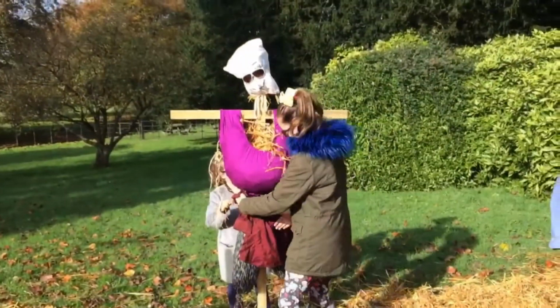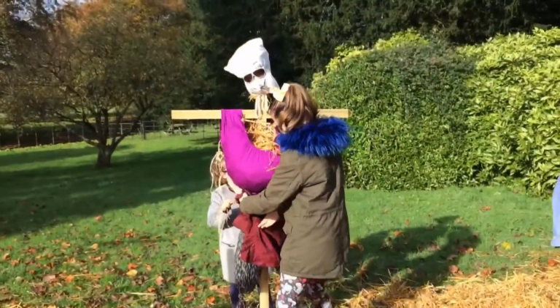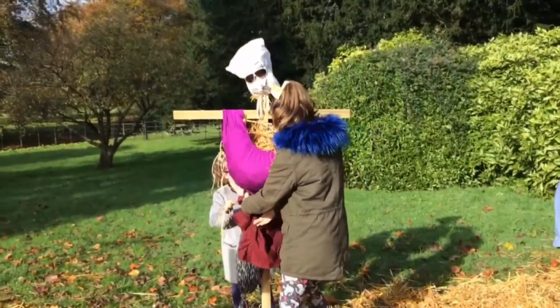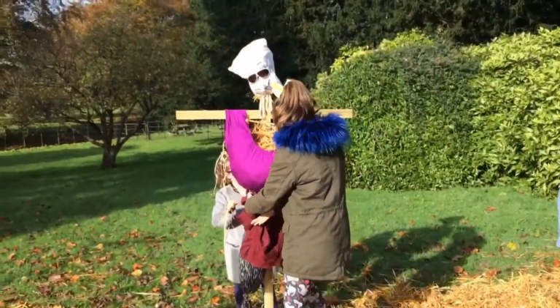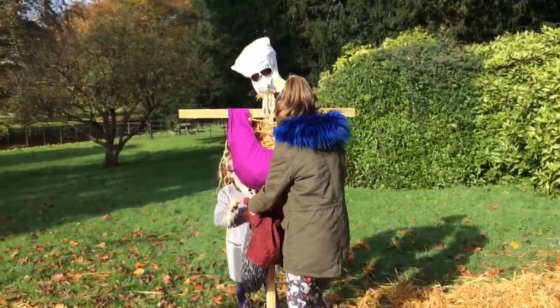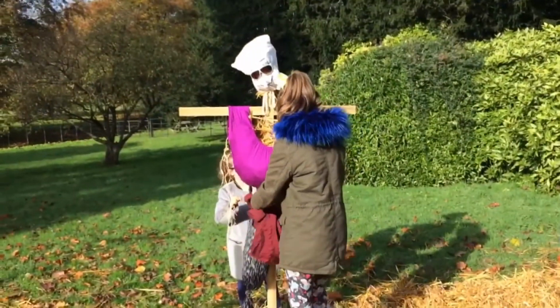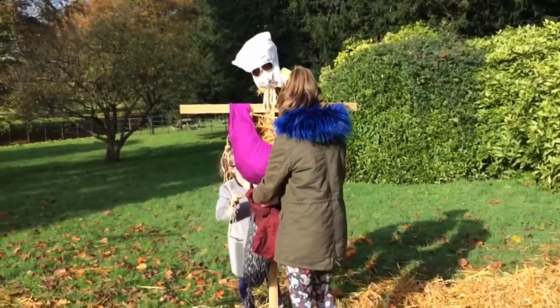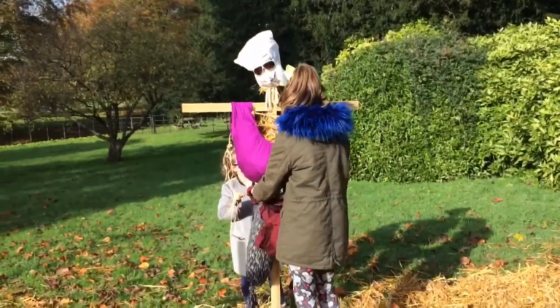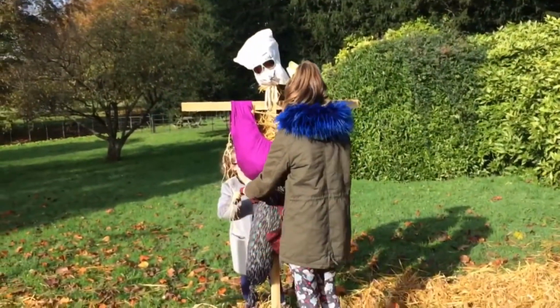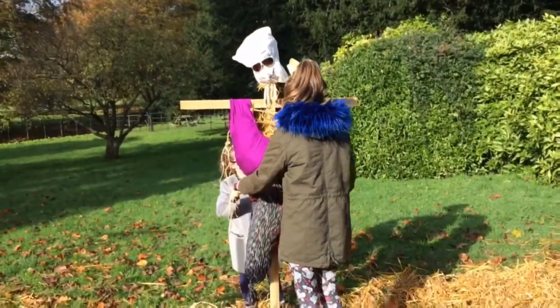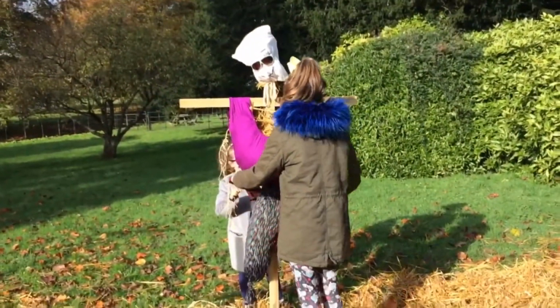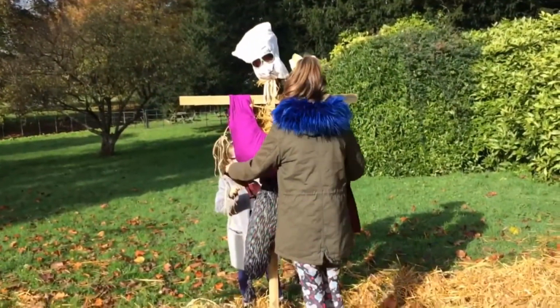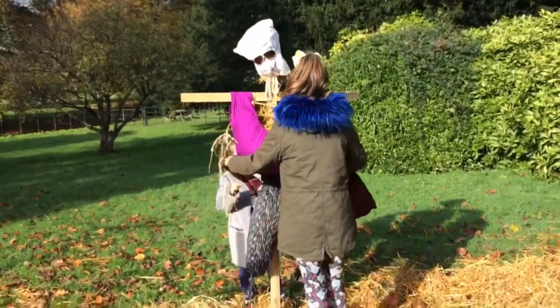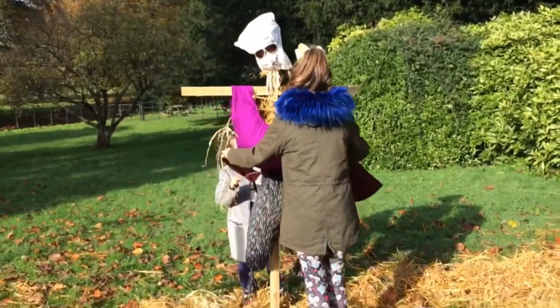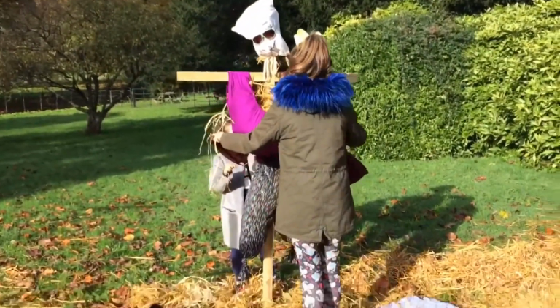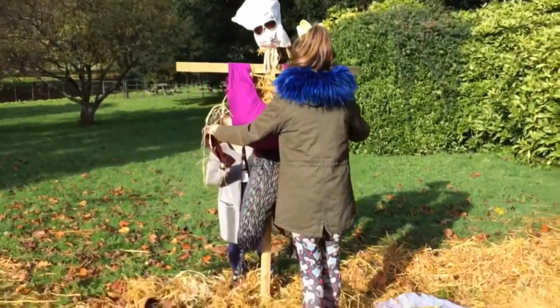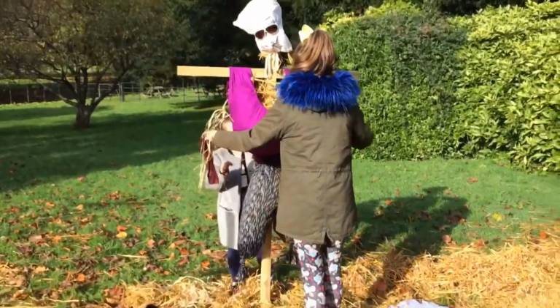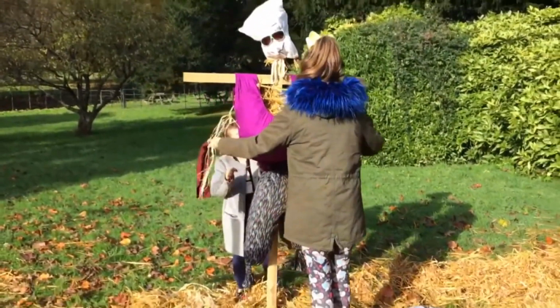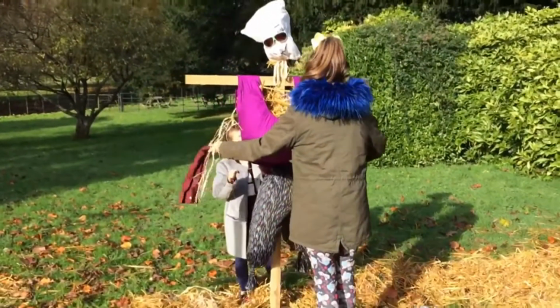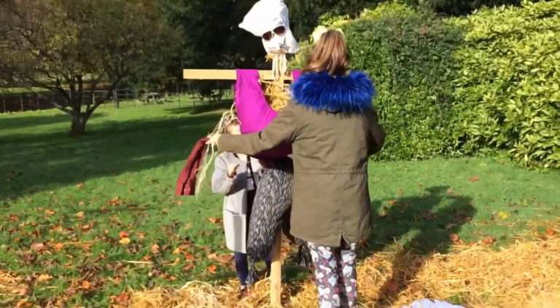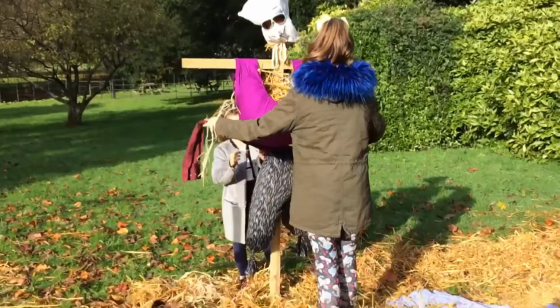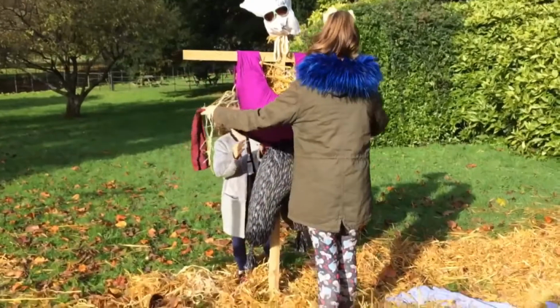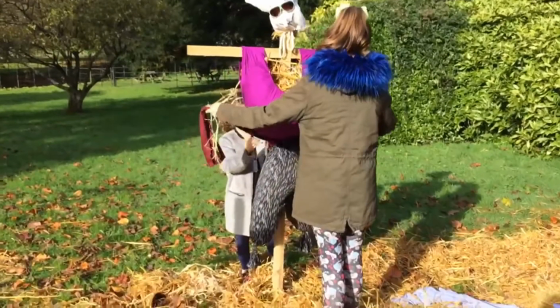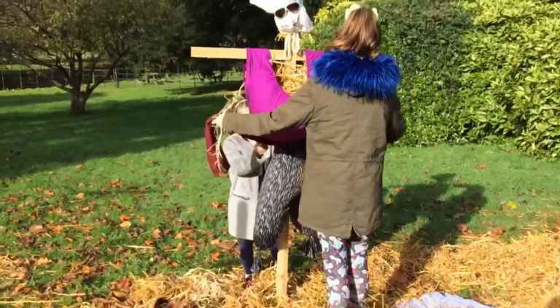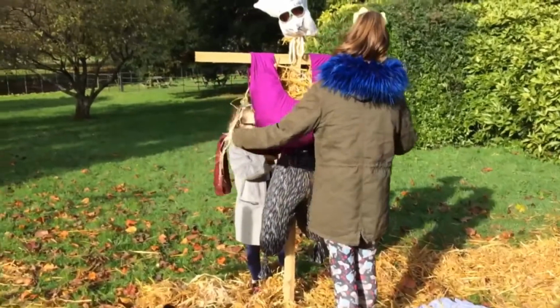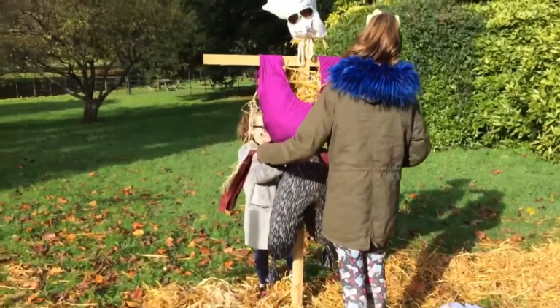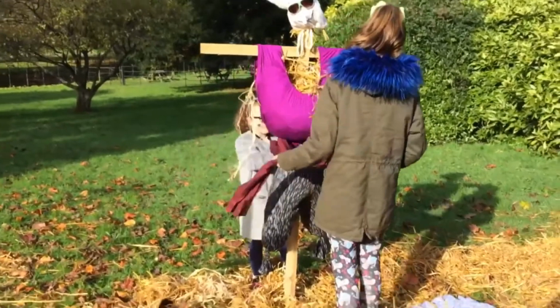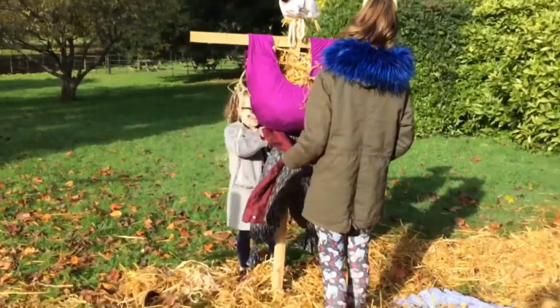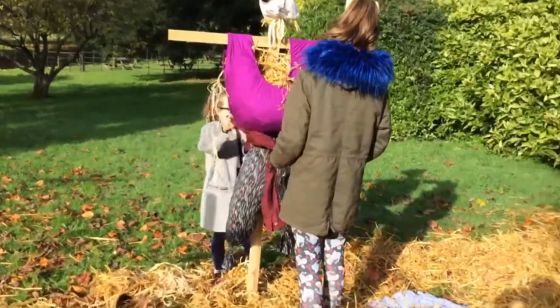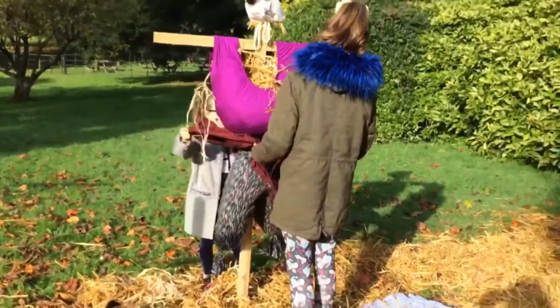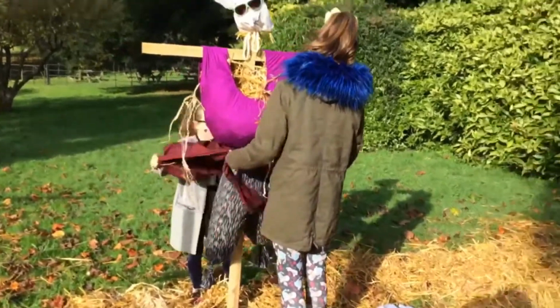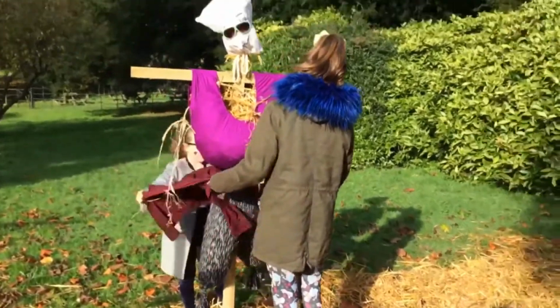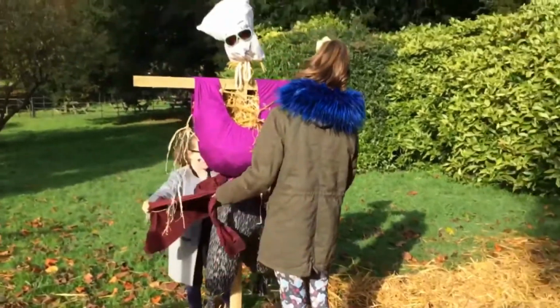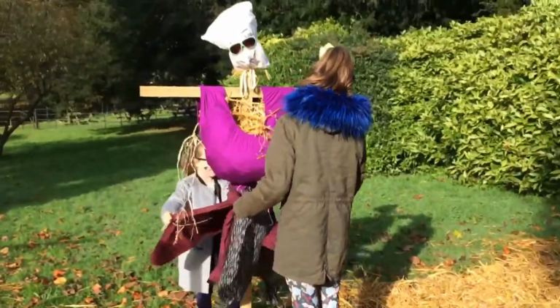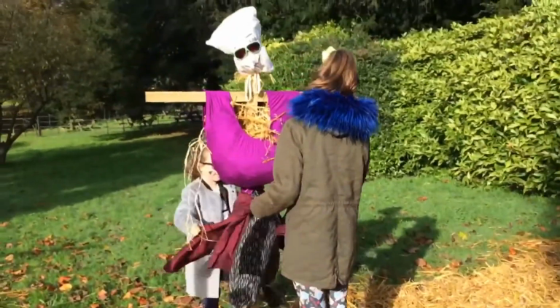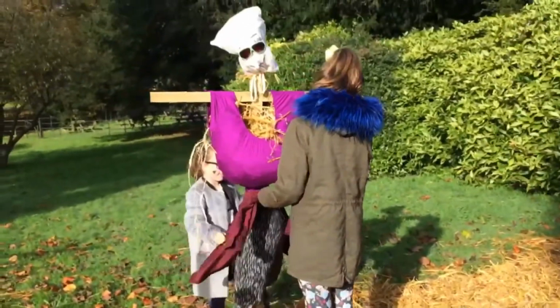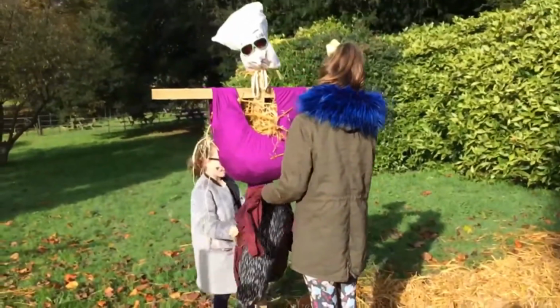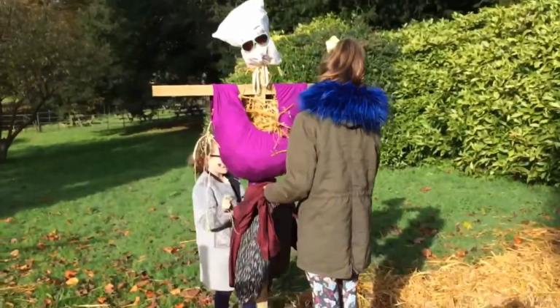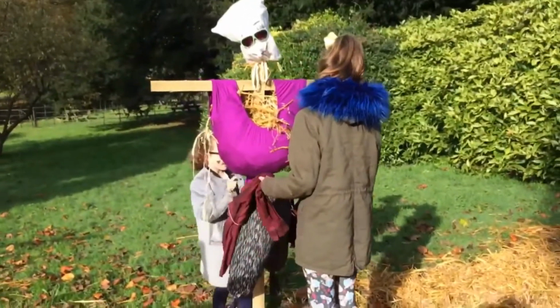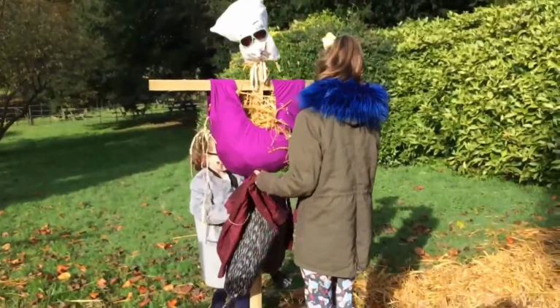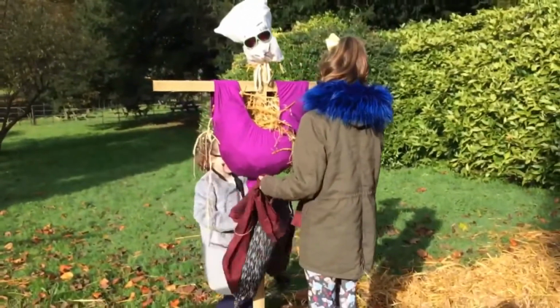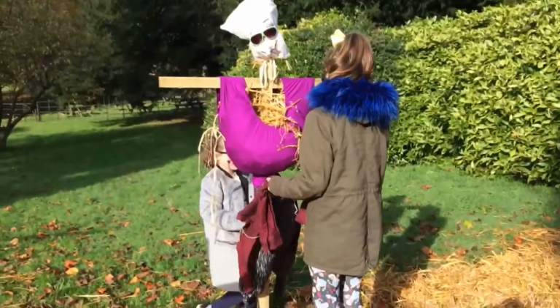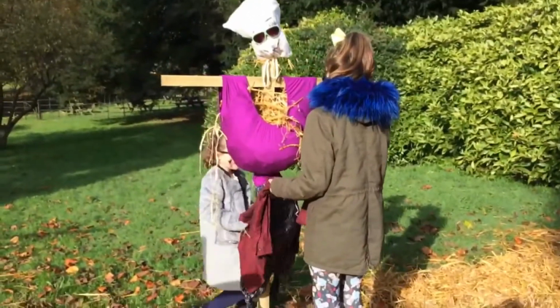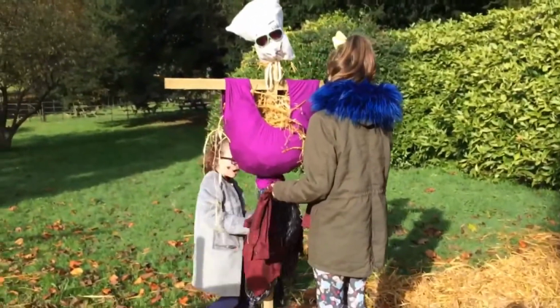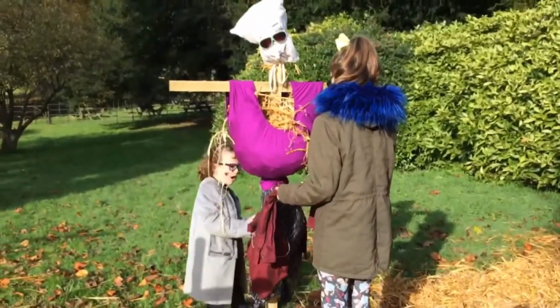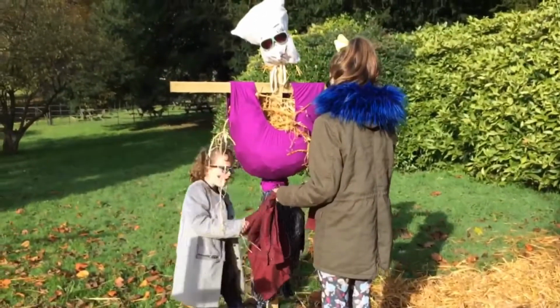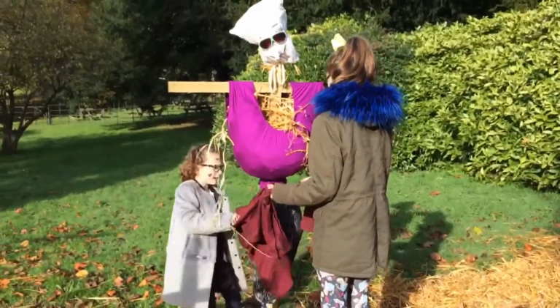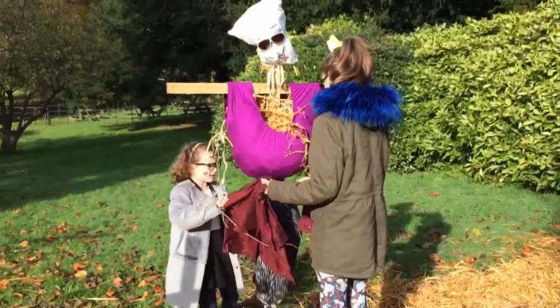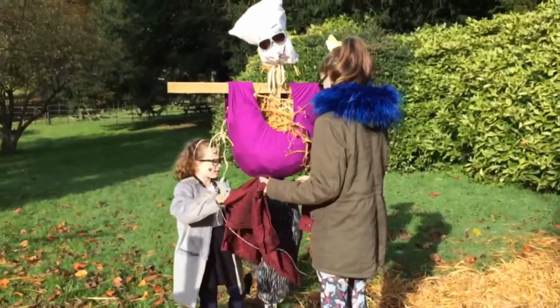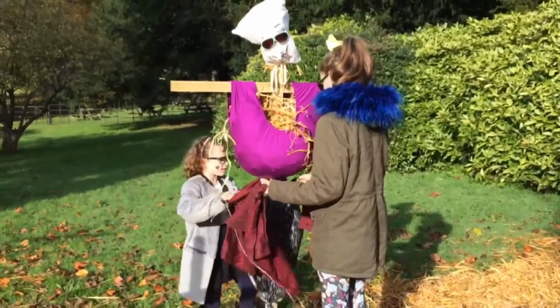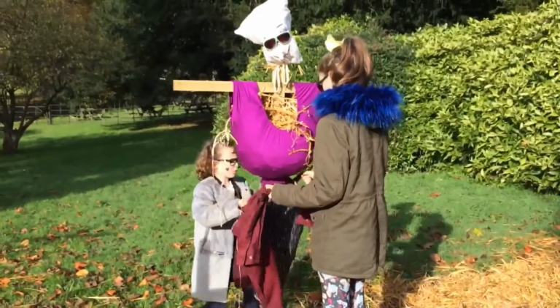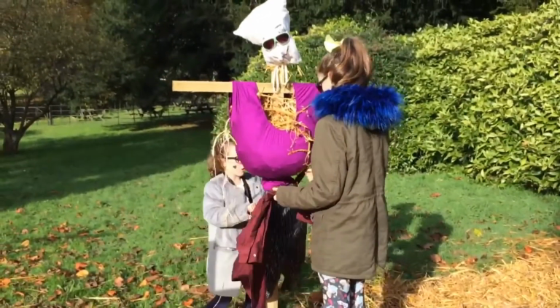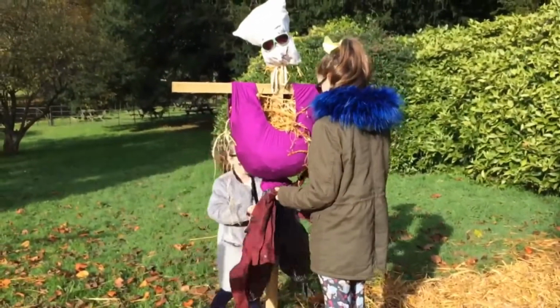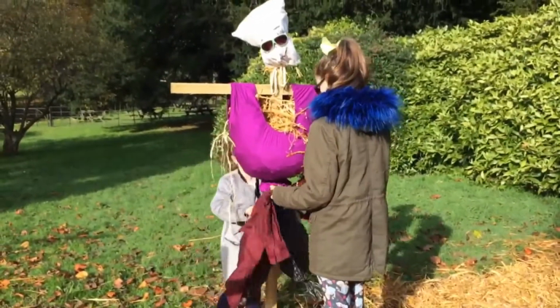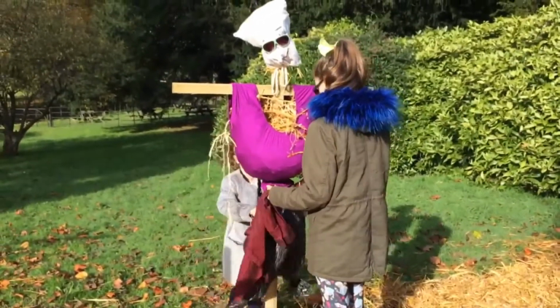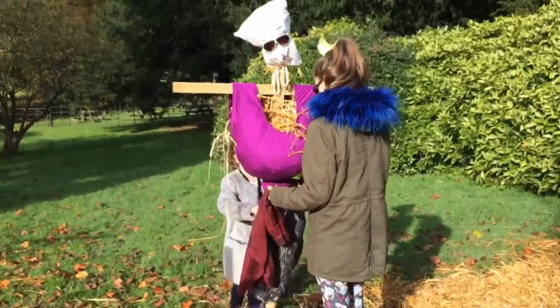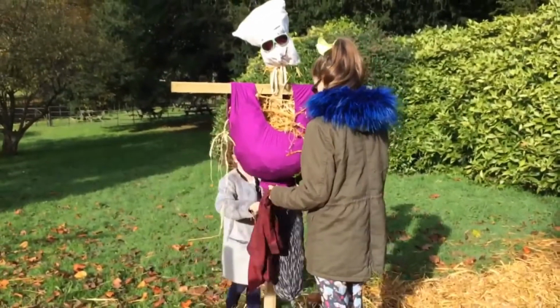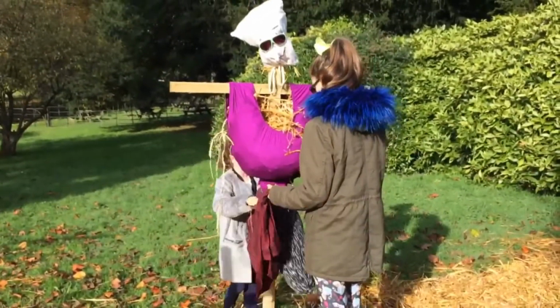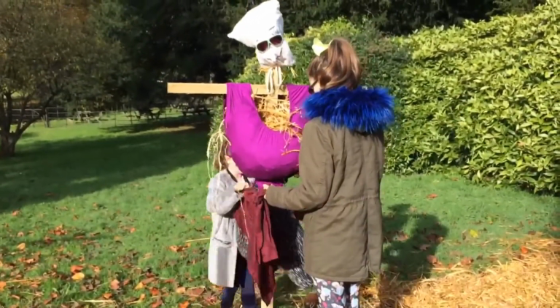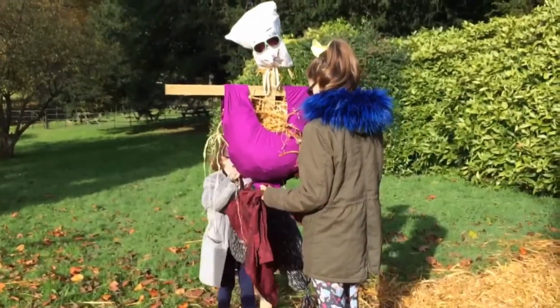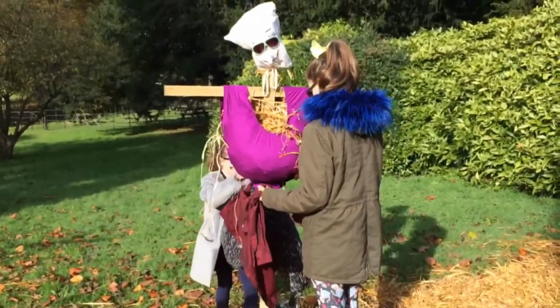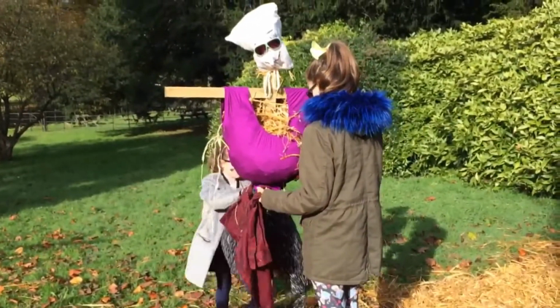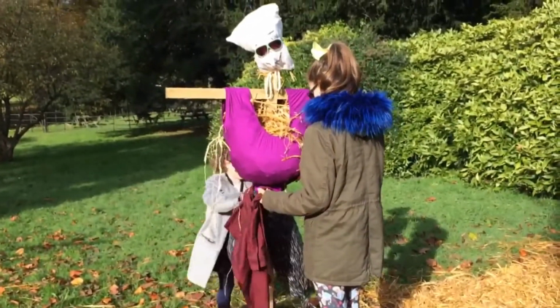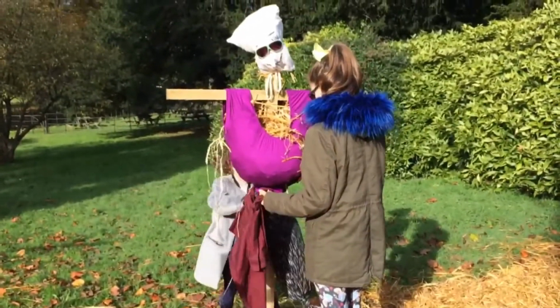Skye! We're in the middle of doing a belt! Skye, stop! Get off! Get off!